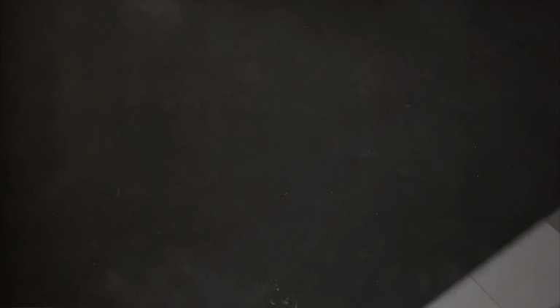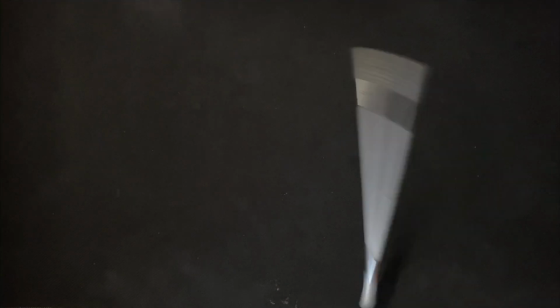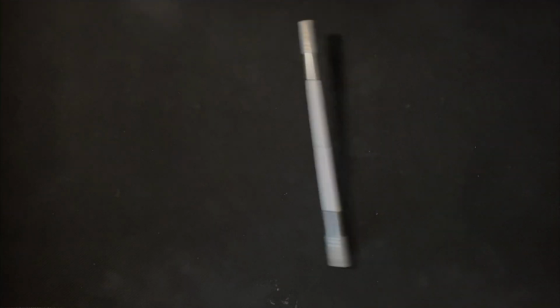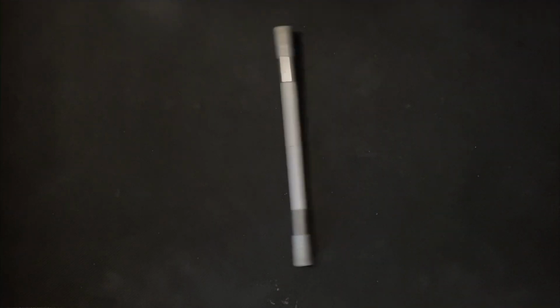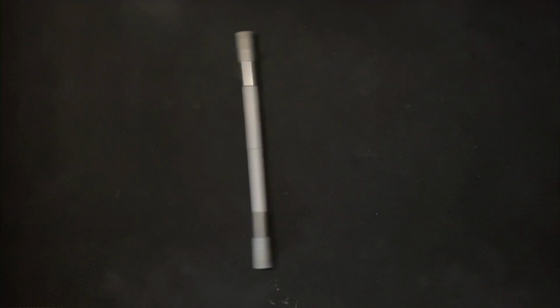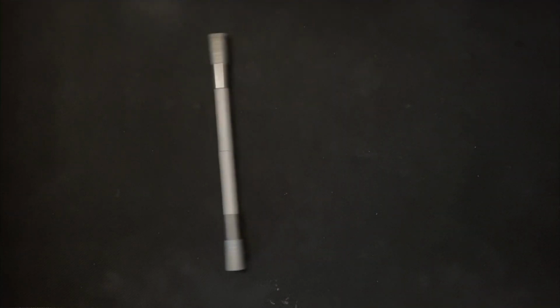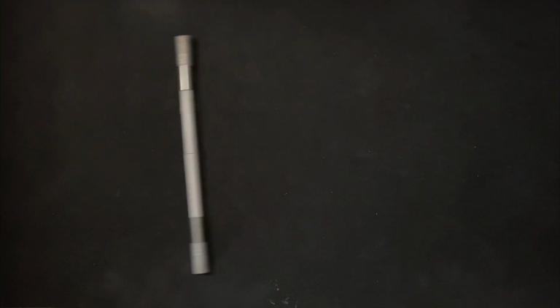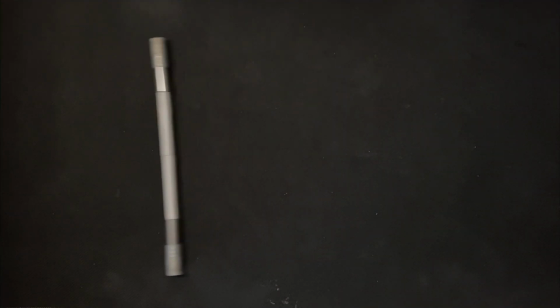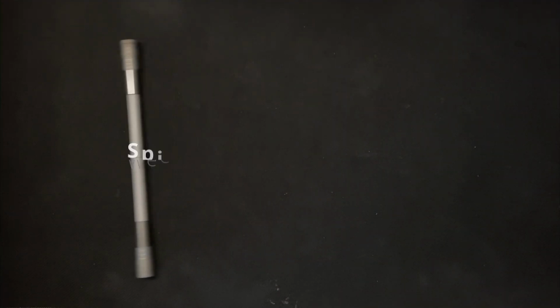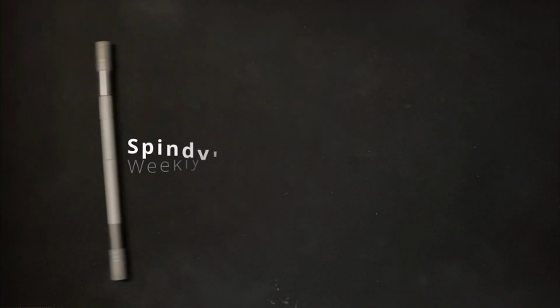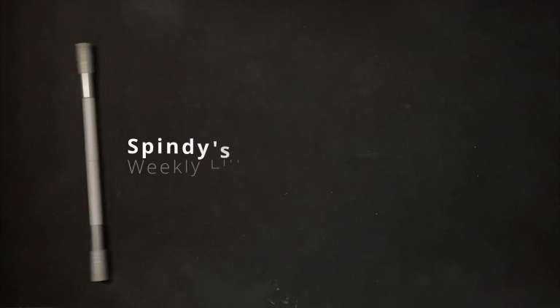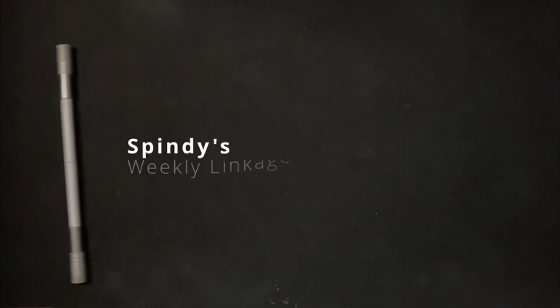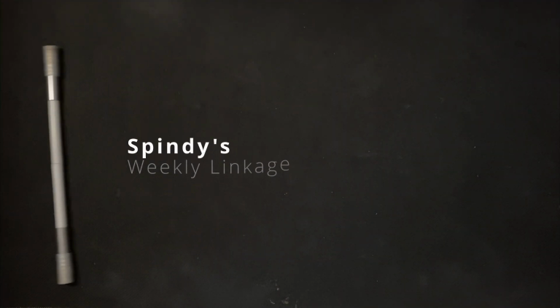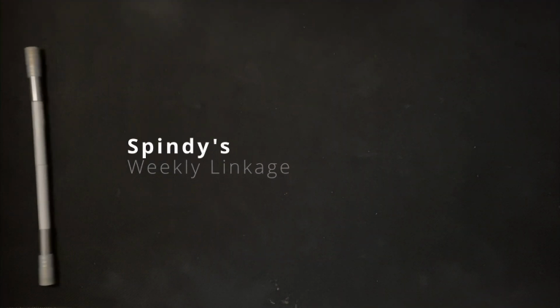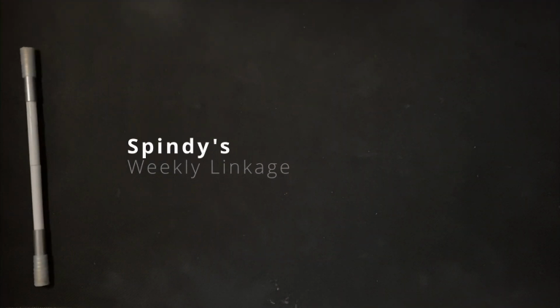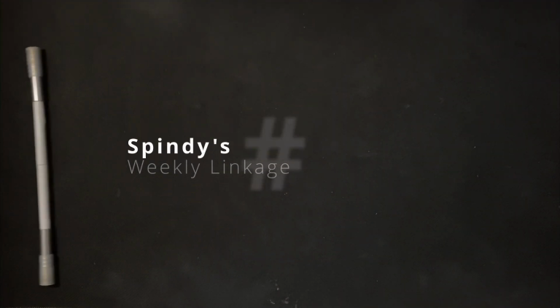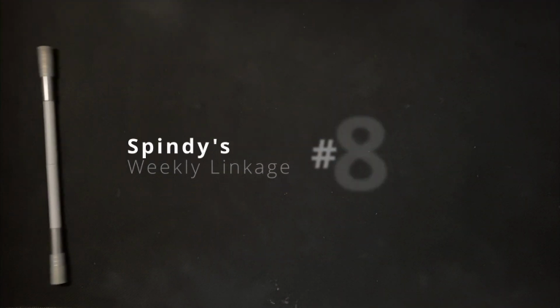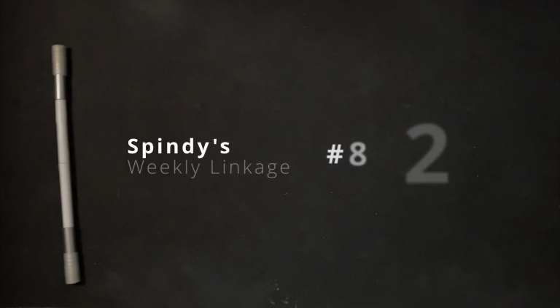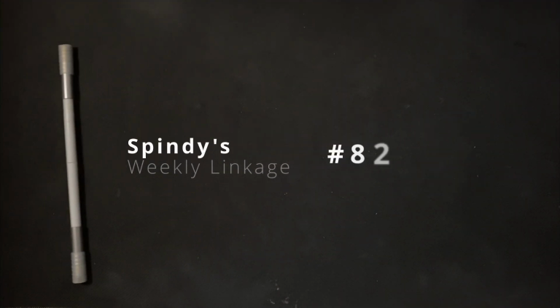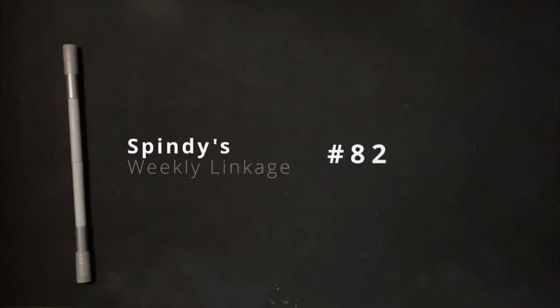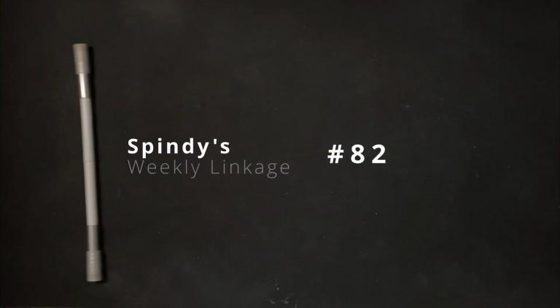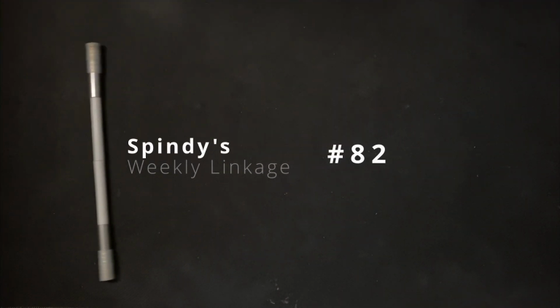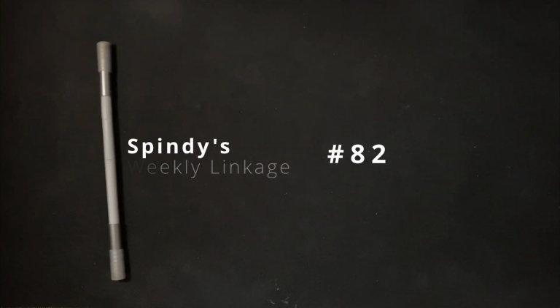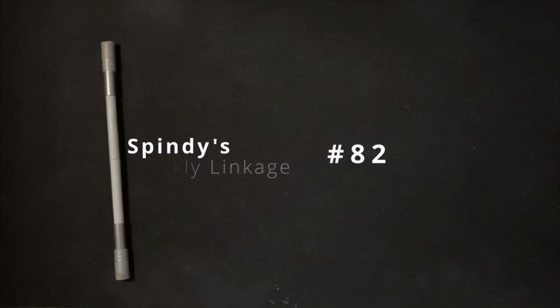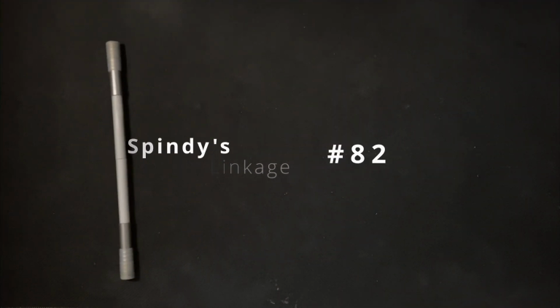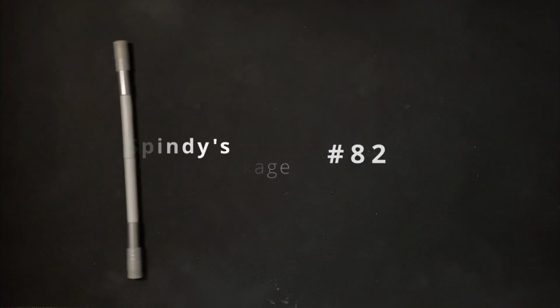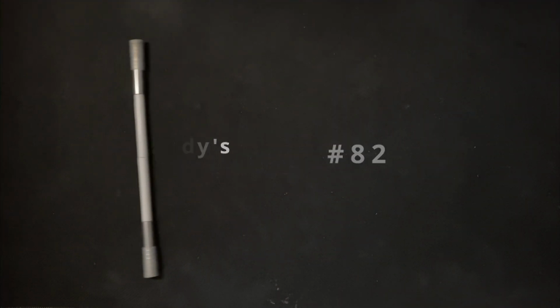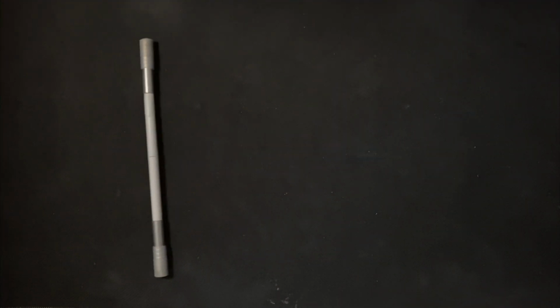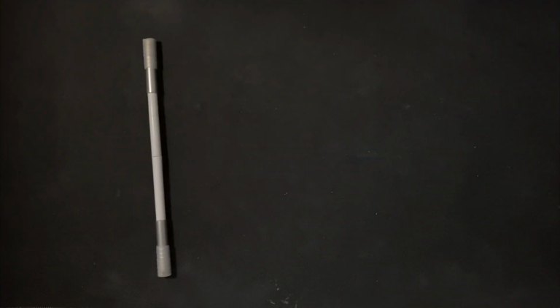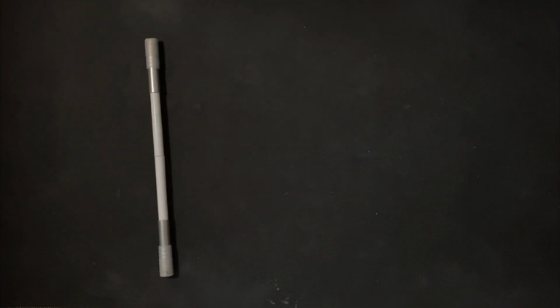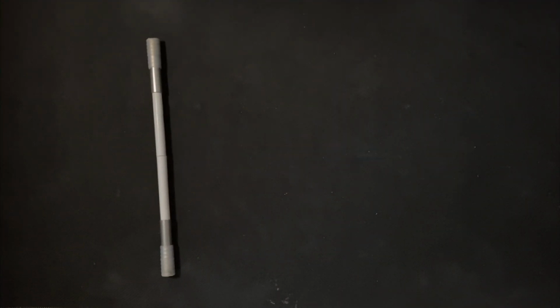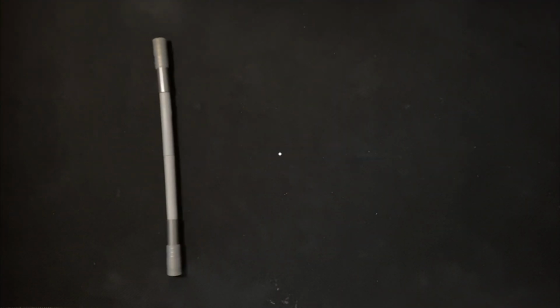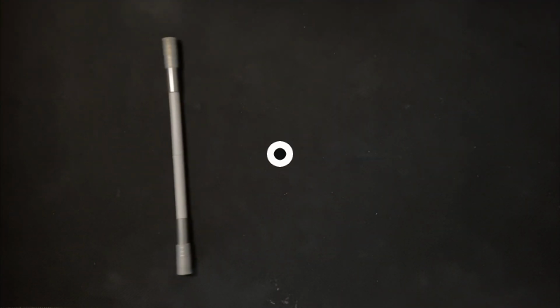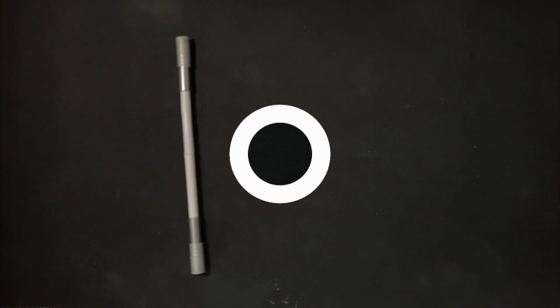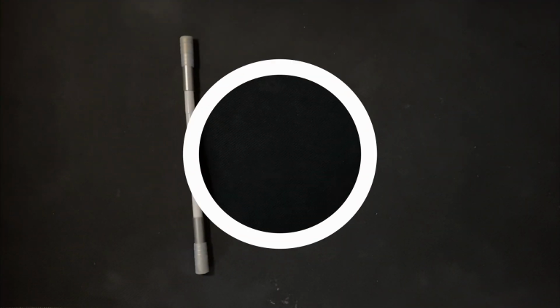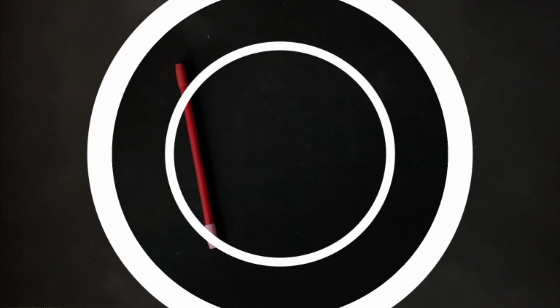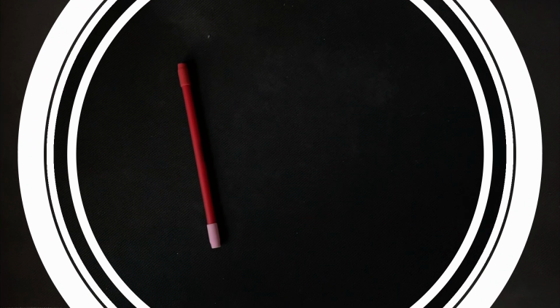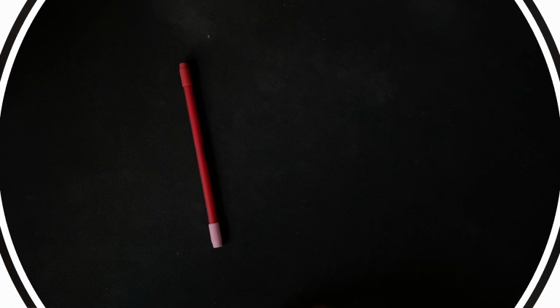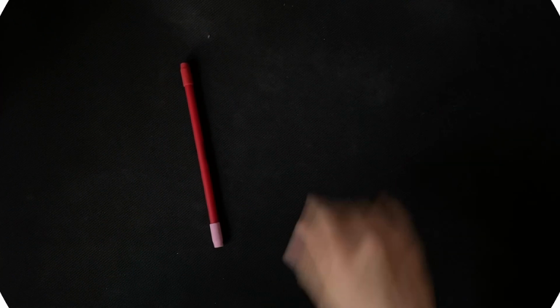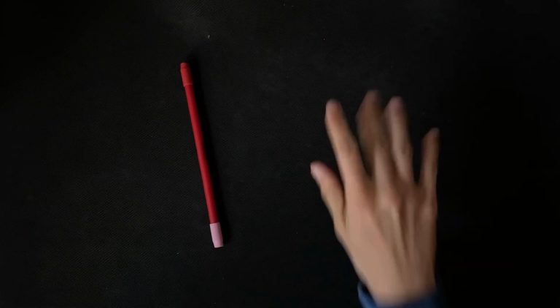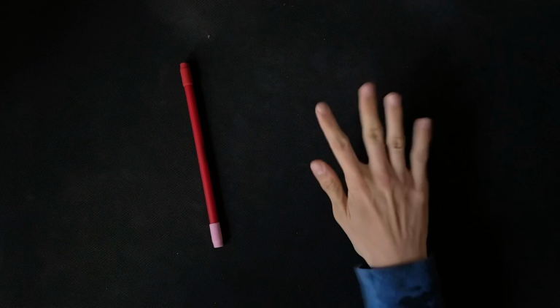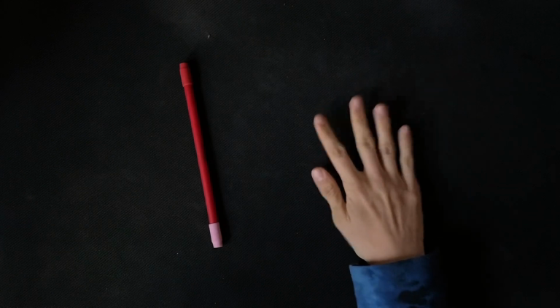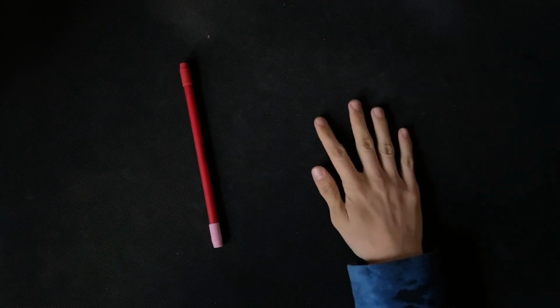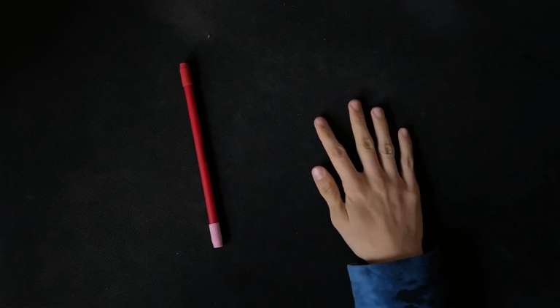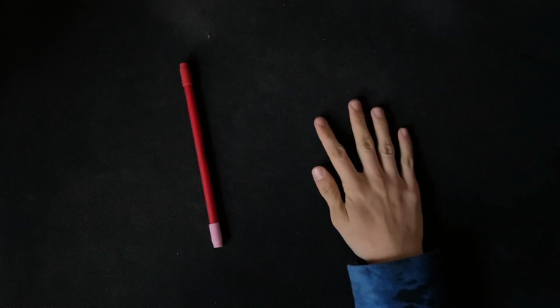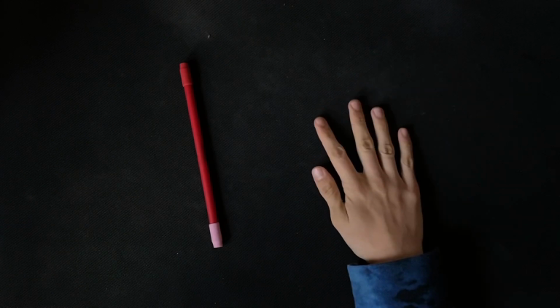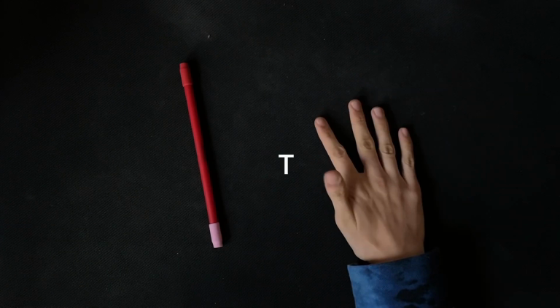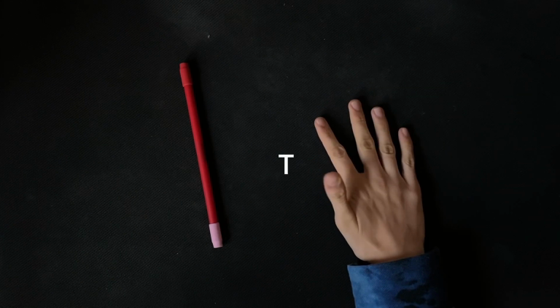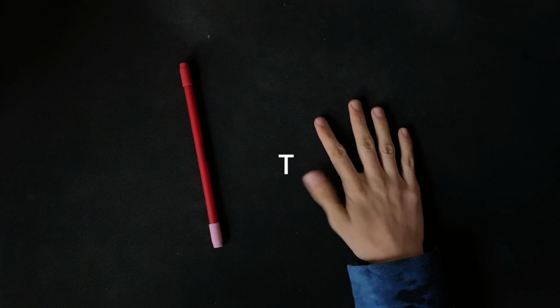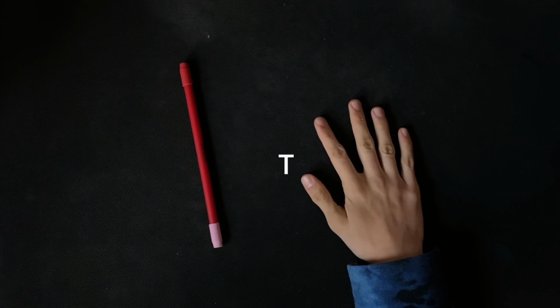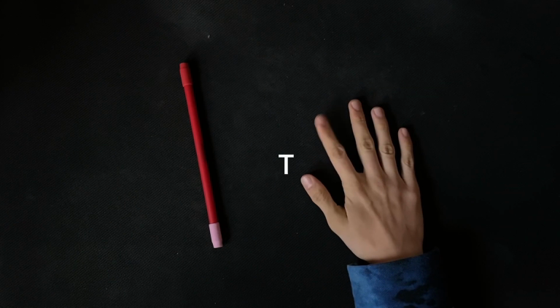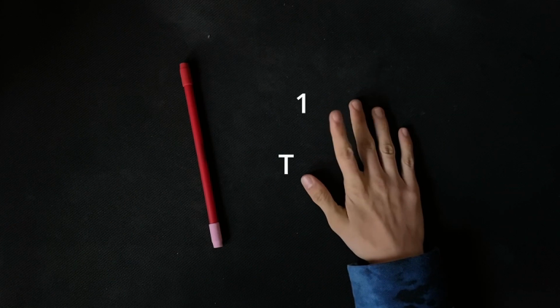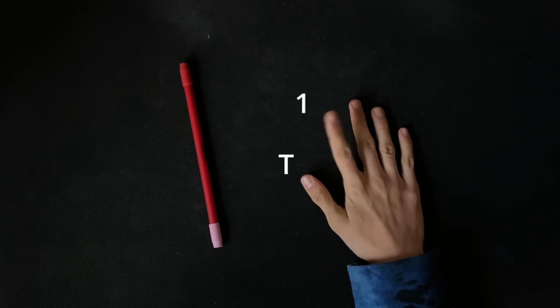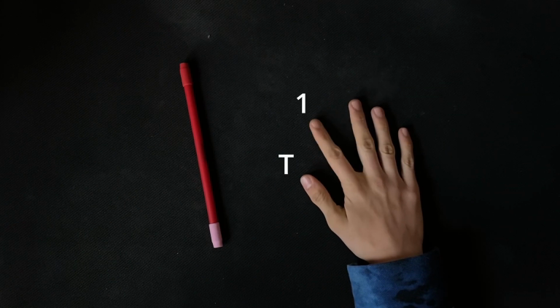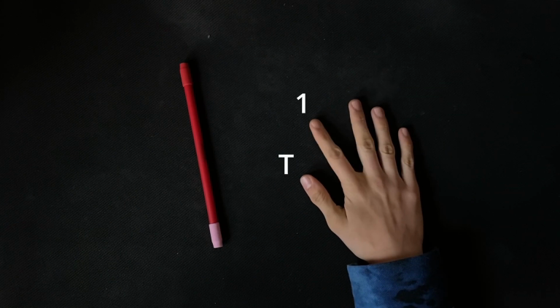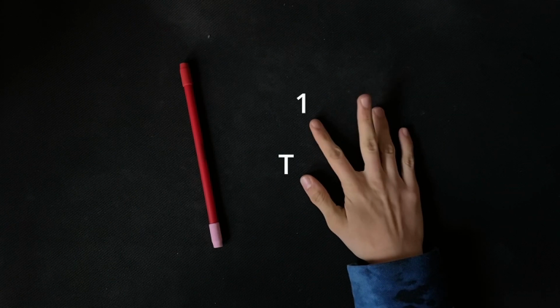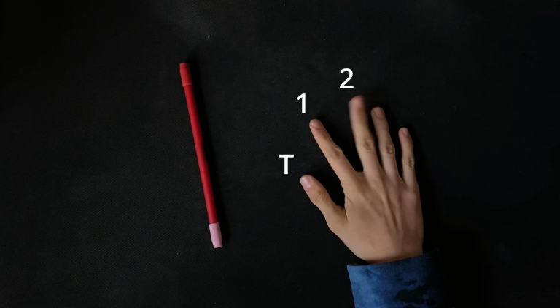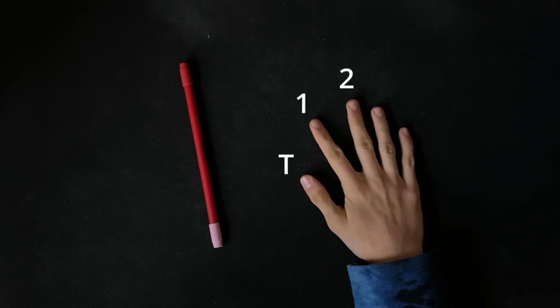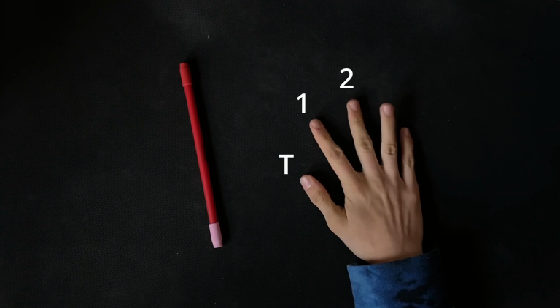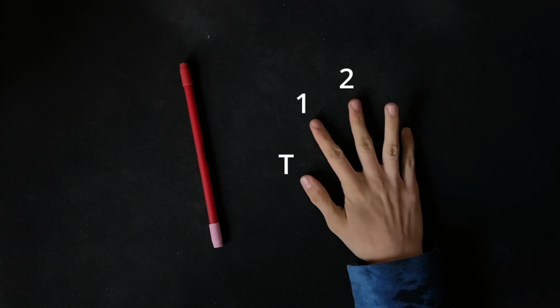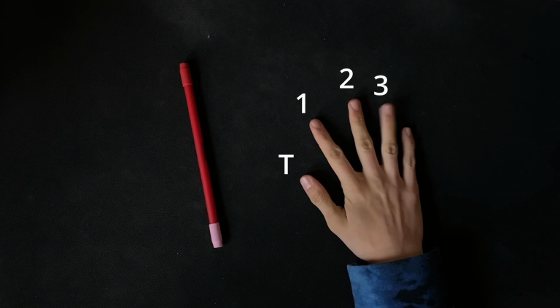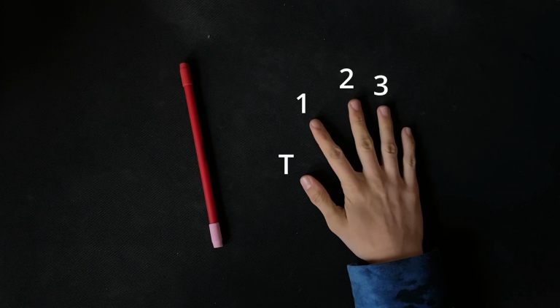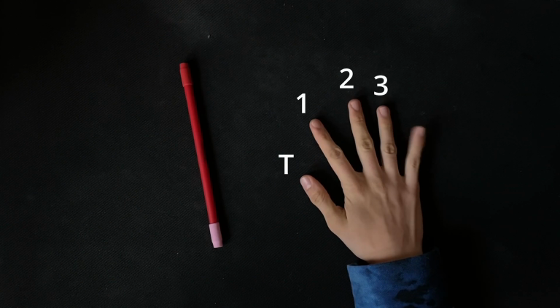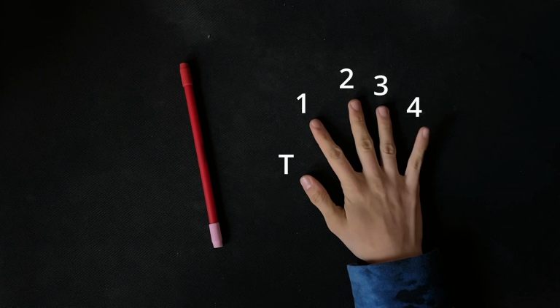Hello and welcome to Spindy's weekly linkage number 82. Remember, numbers are fingers to represent finger slots.